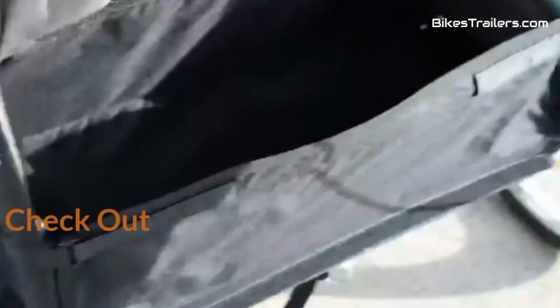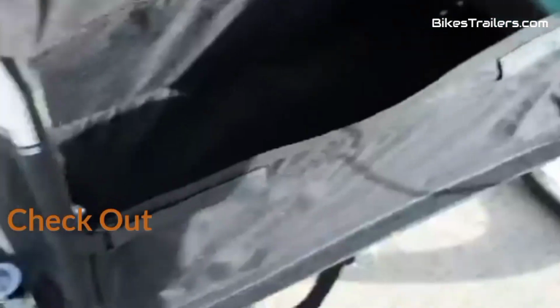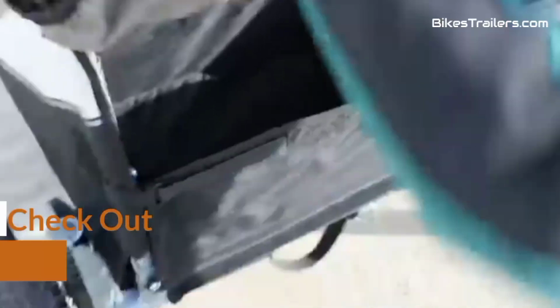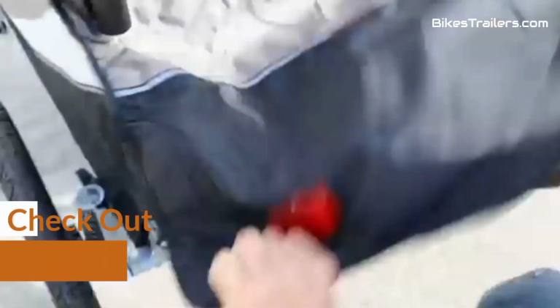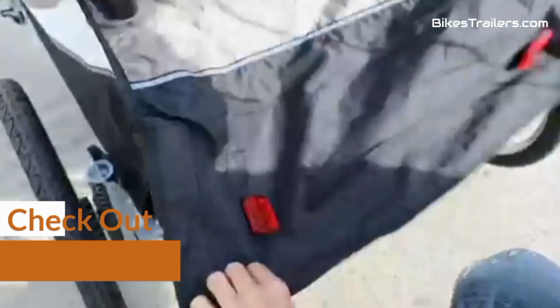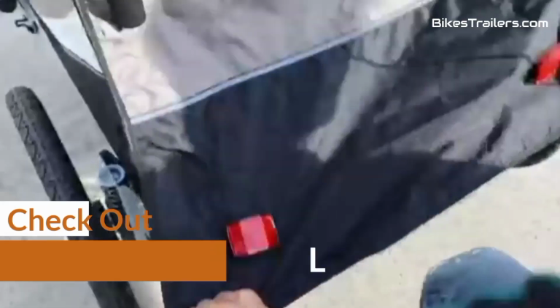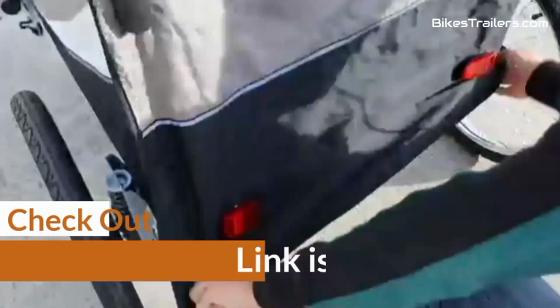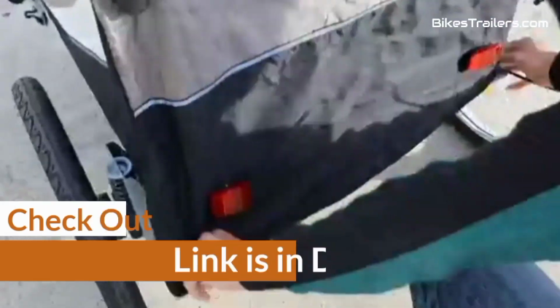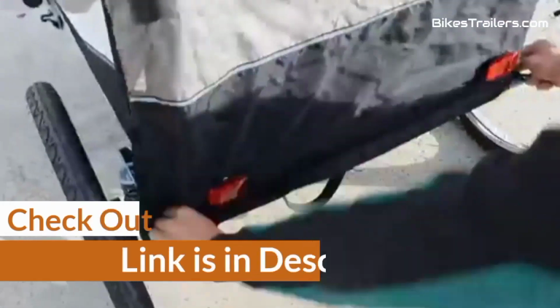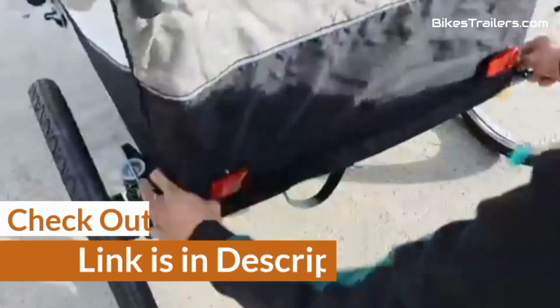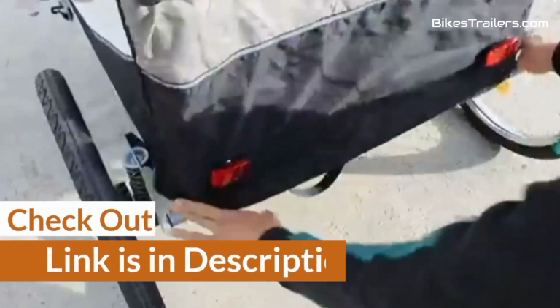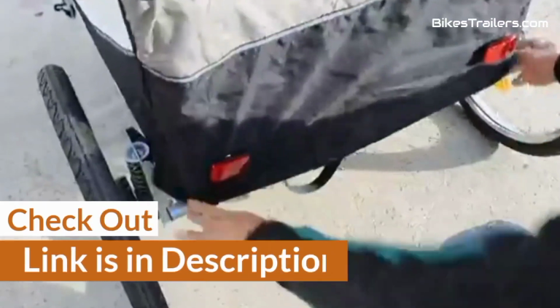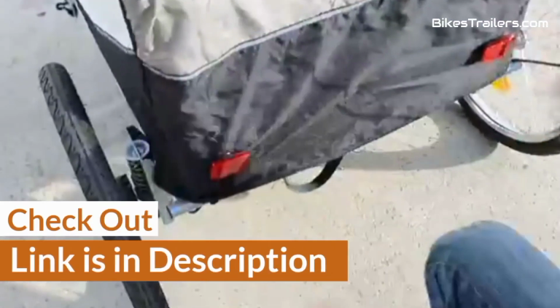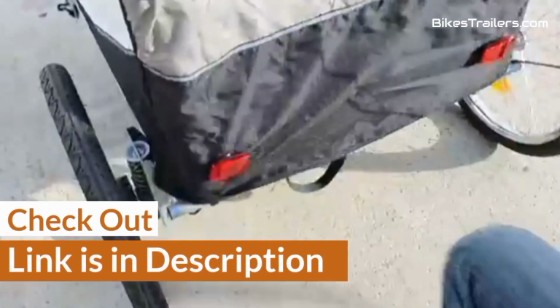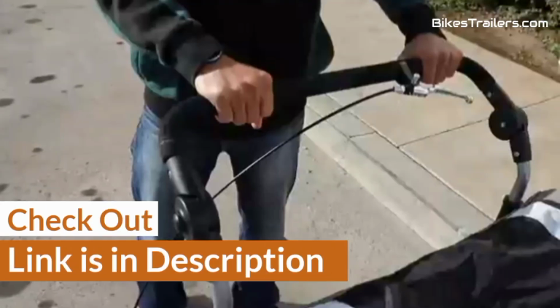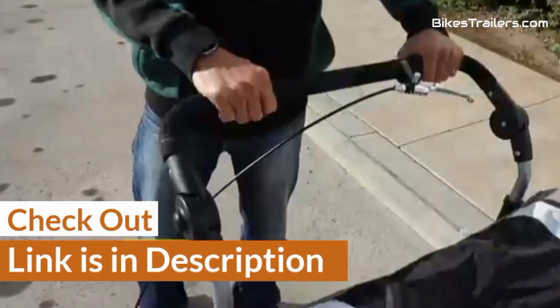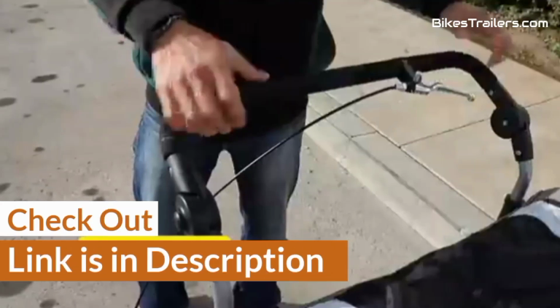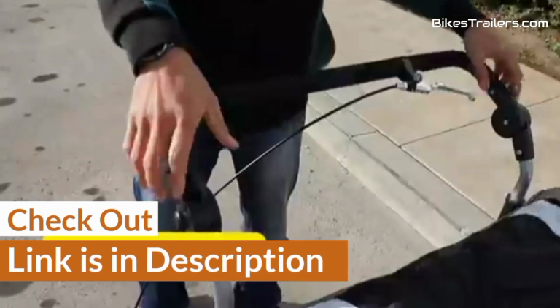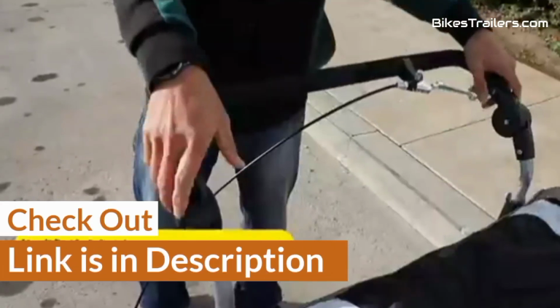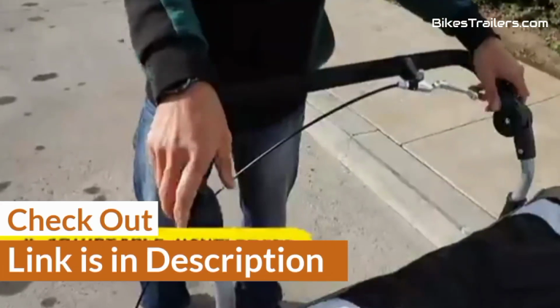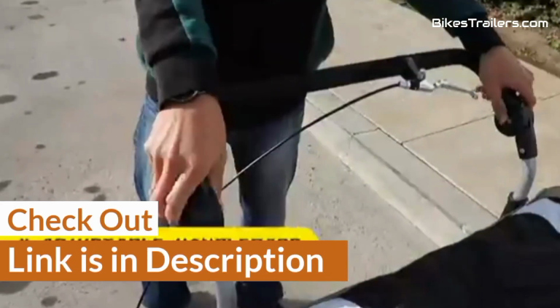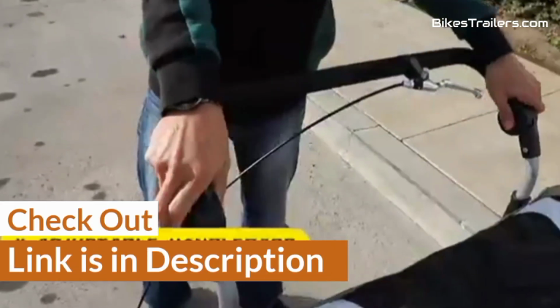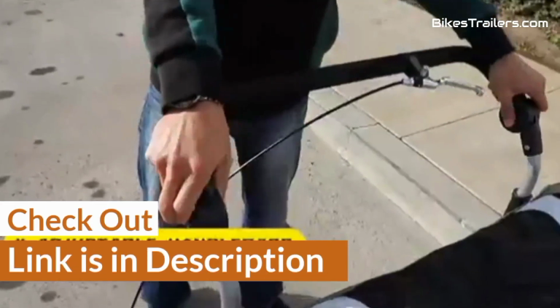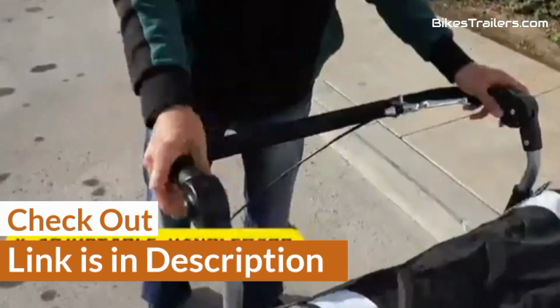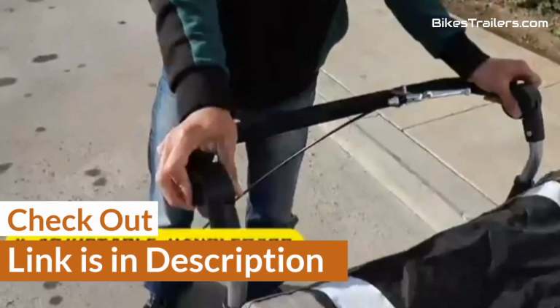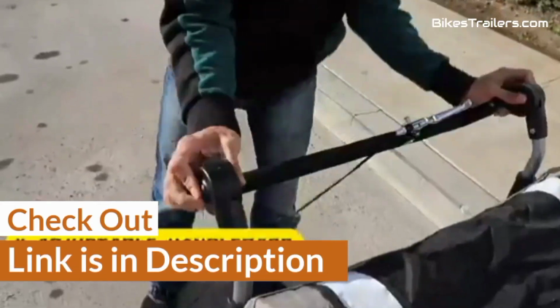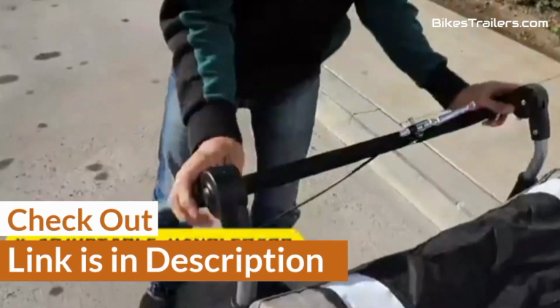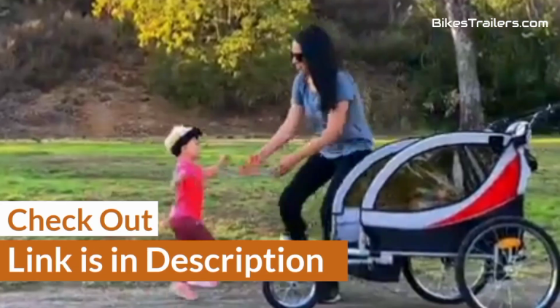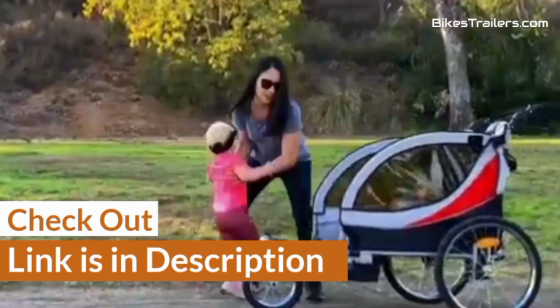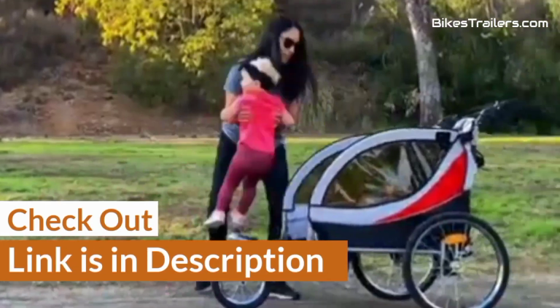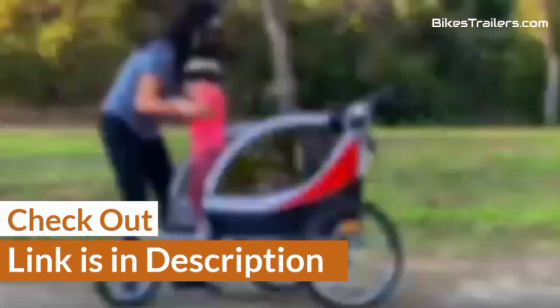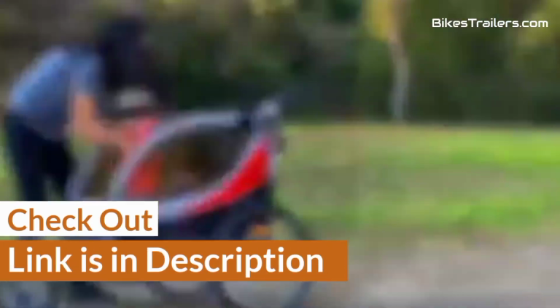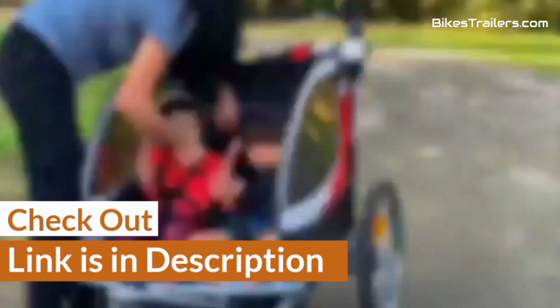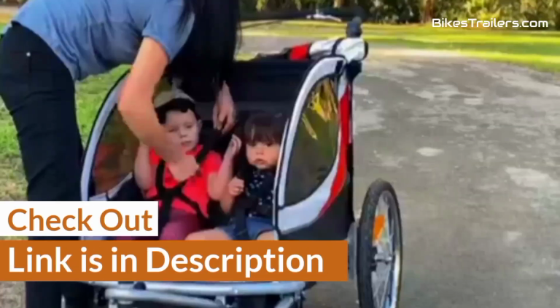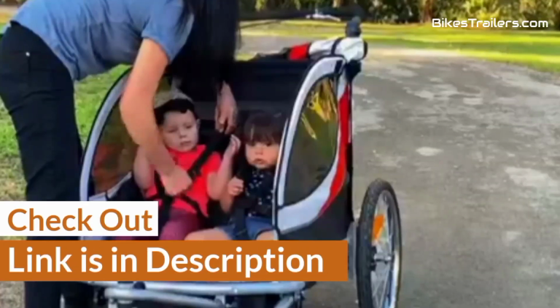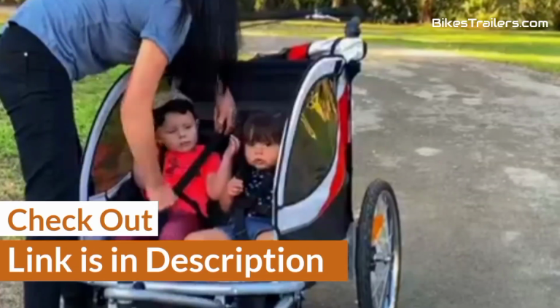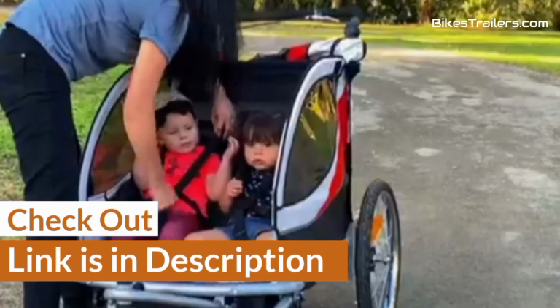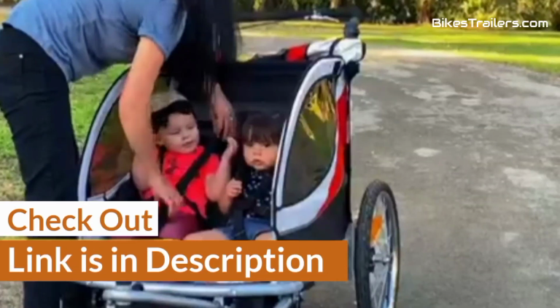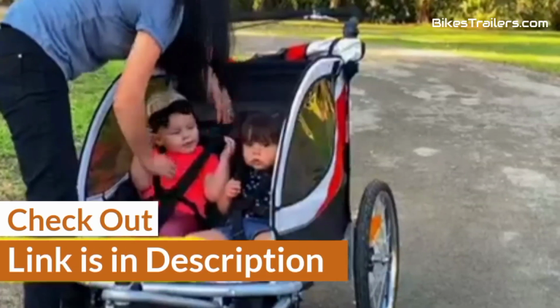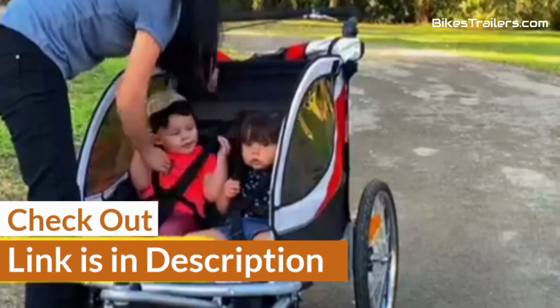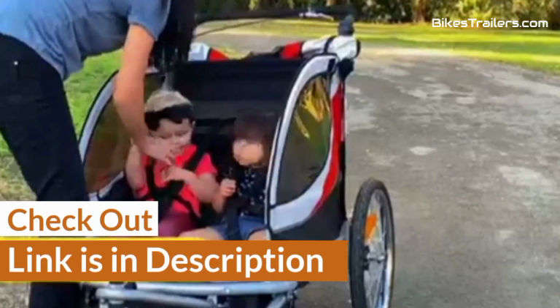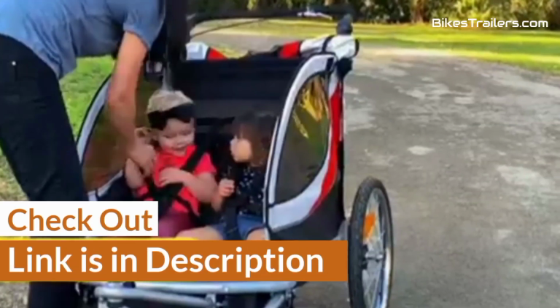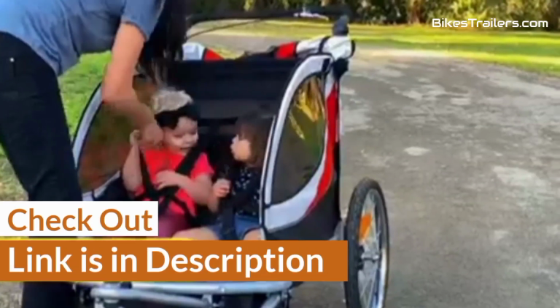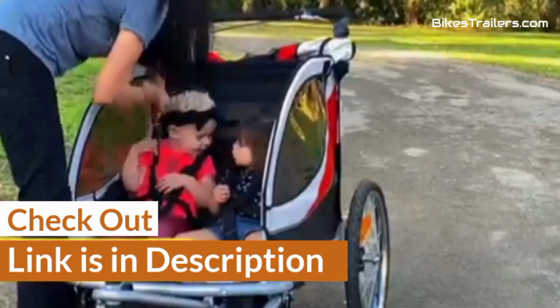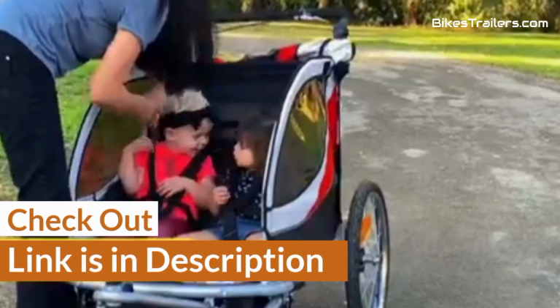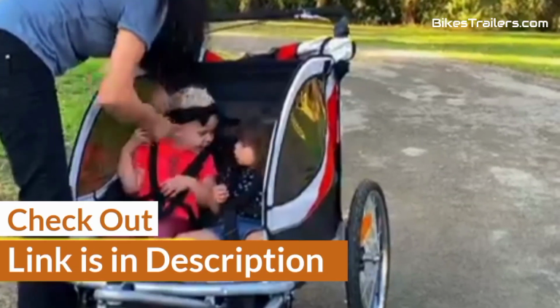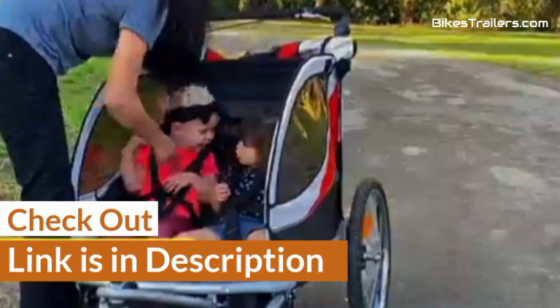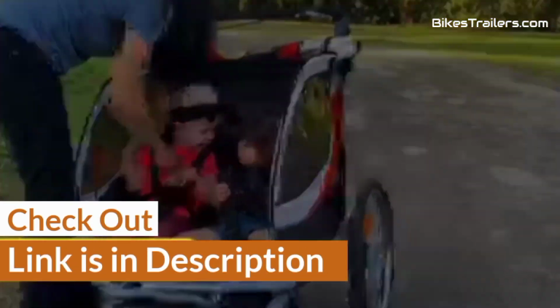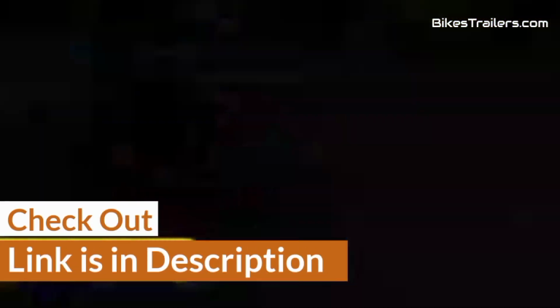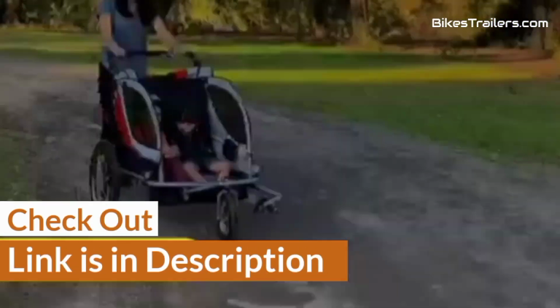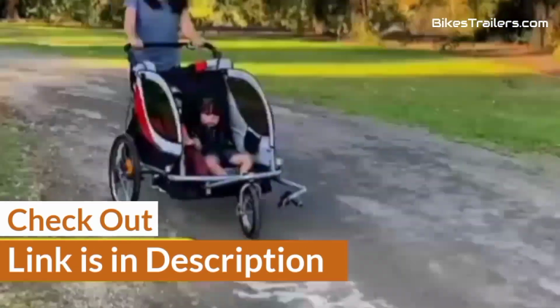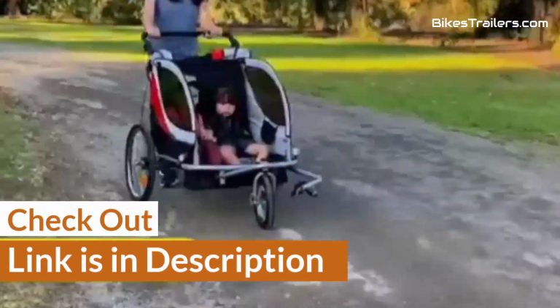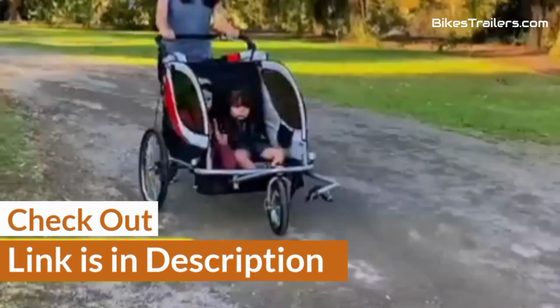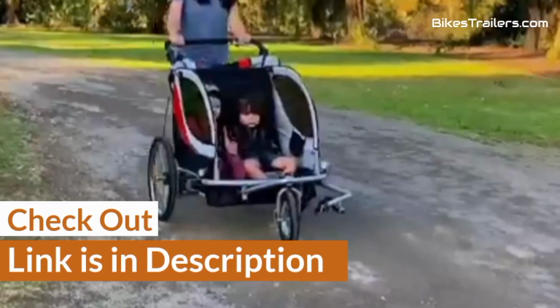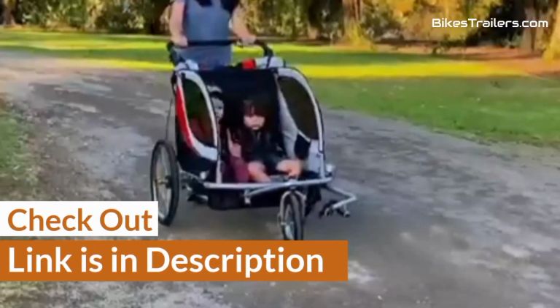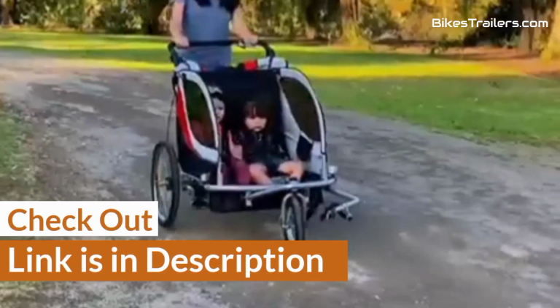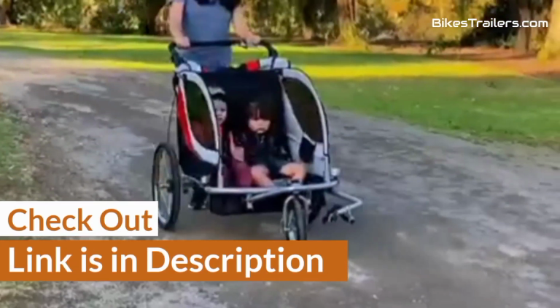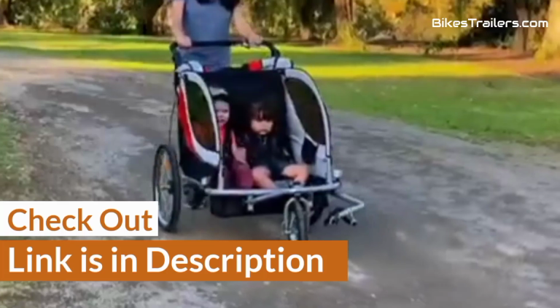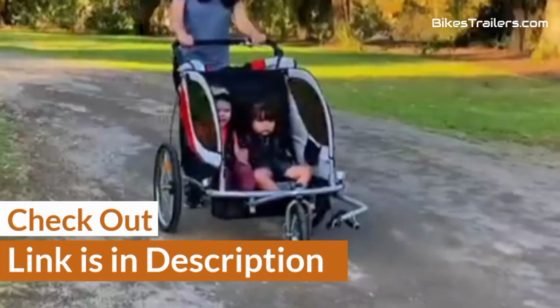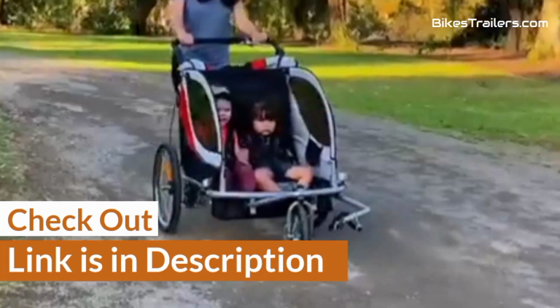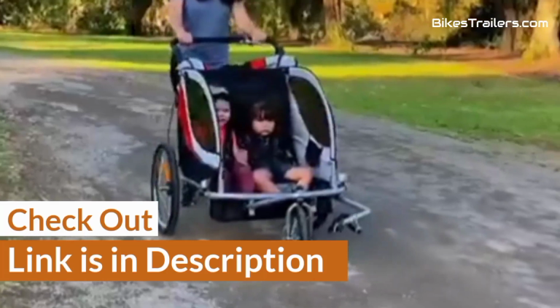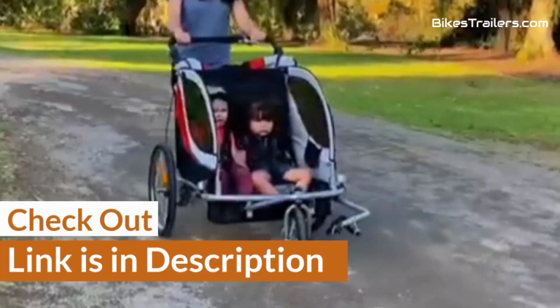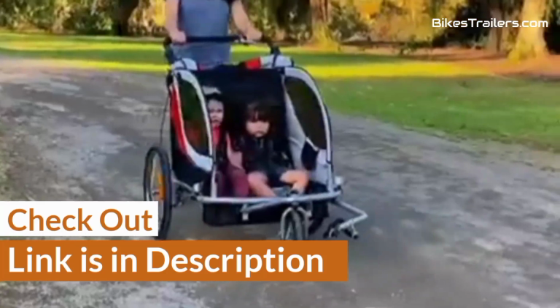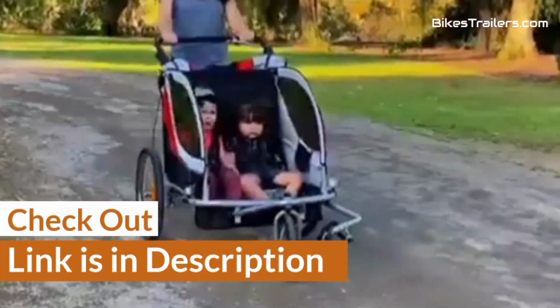The checkout link is in the description. You can get the best affordable bike trailer ever from Amazon.com according to your requirements.